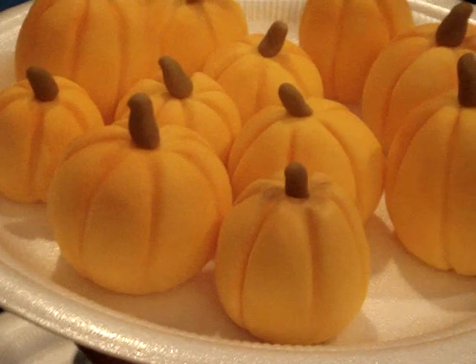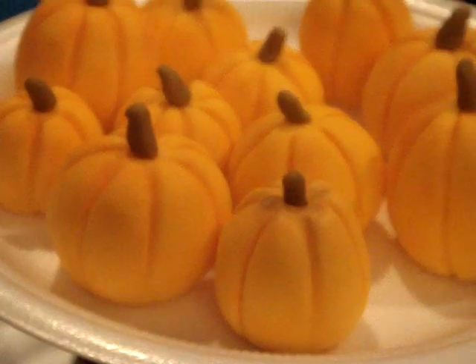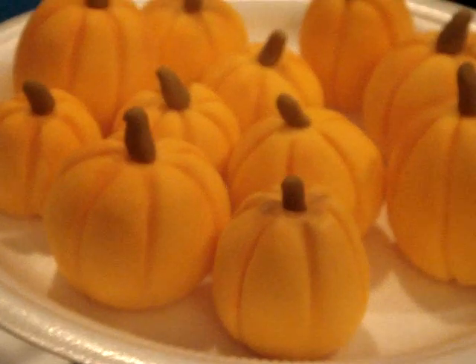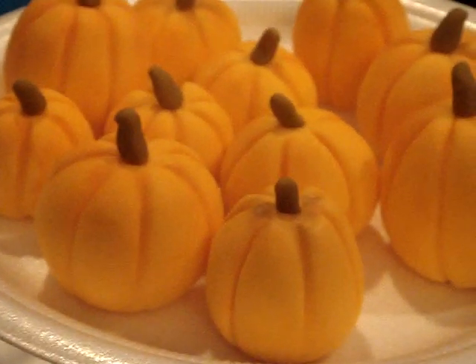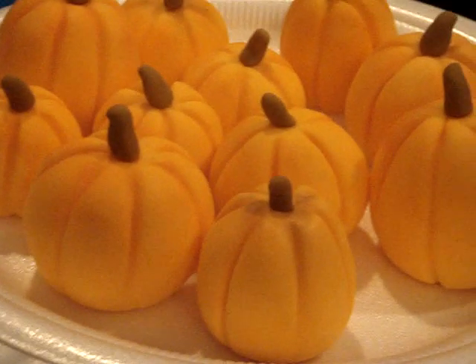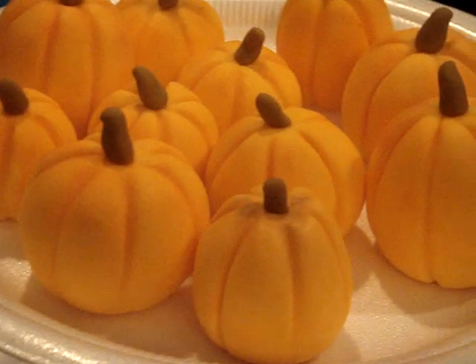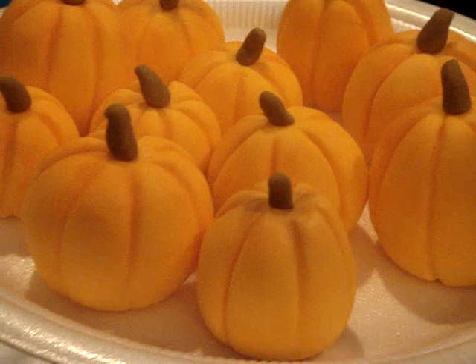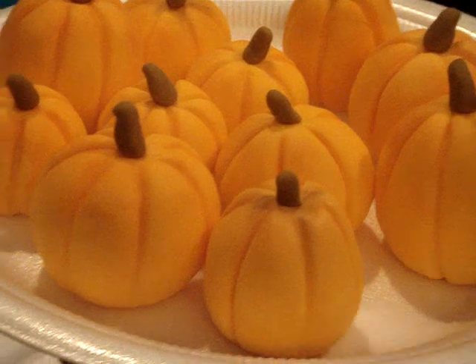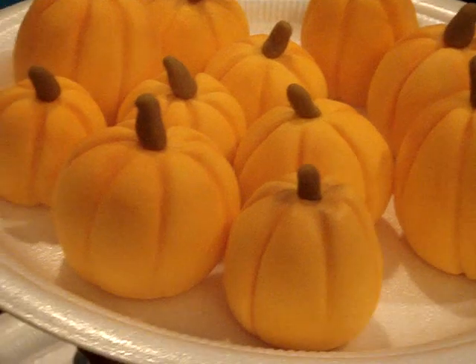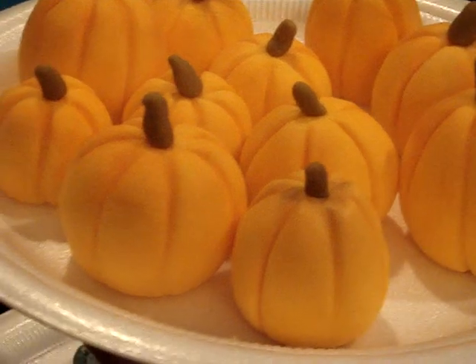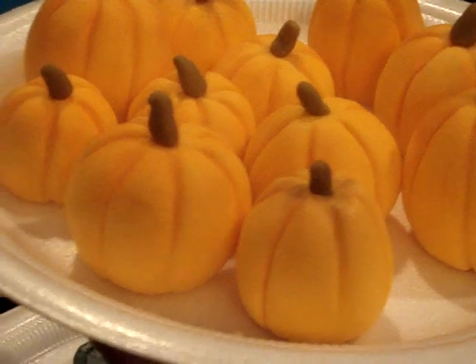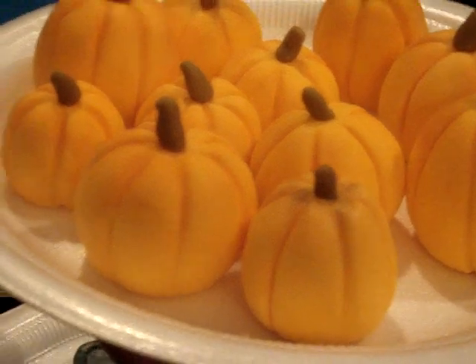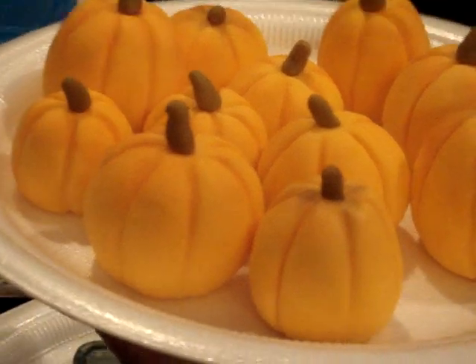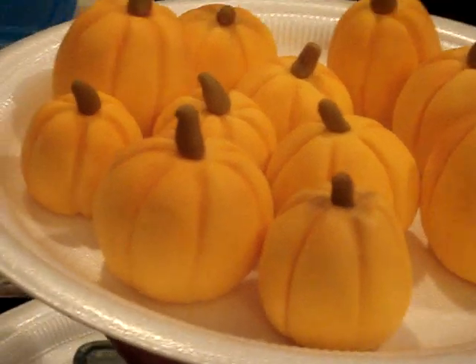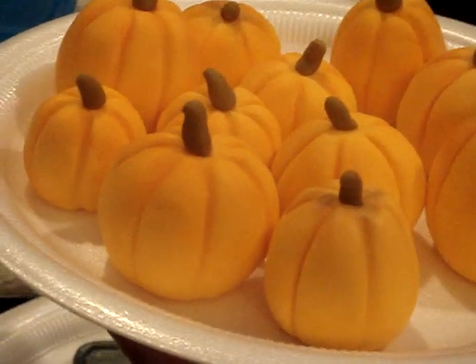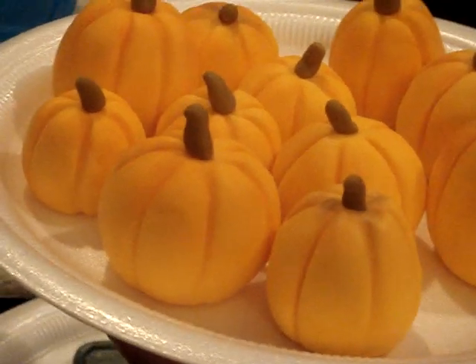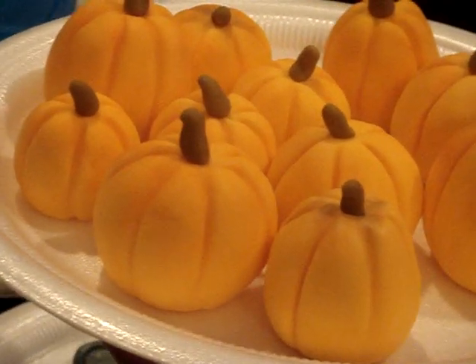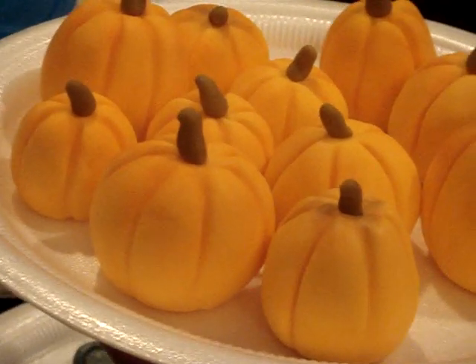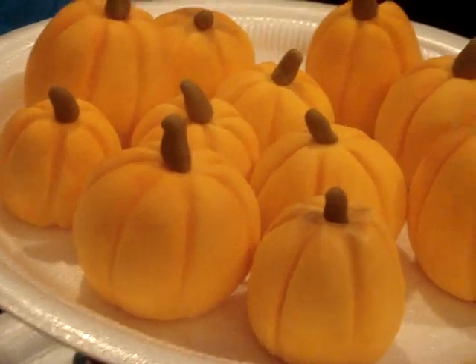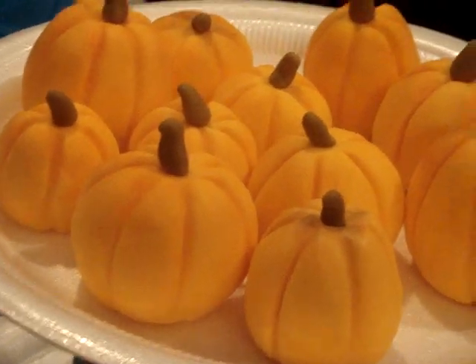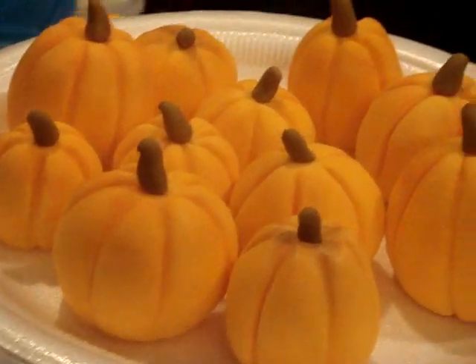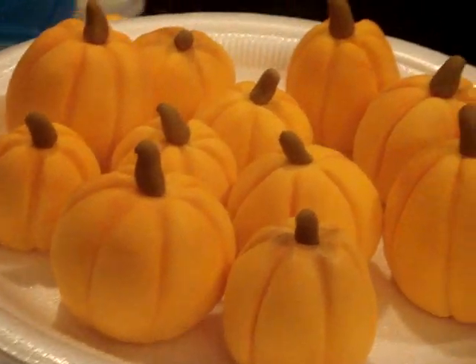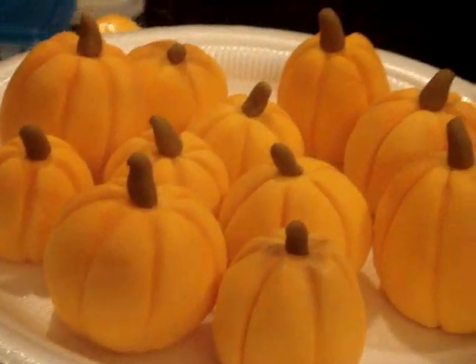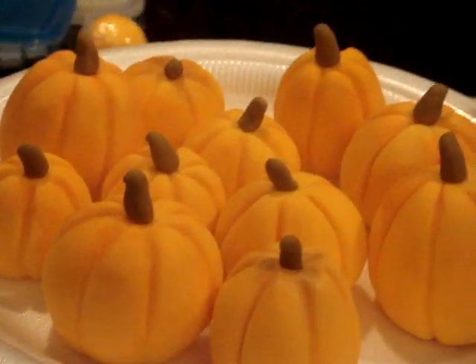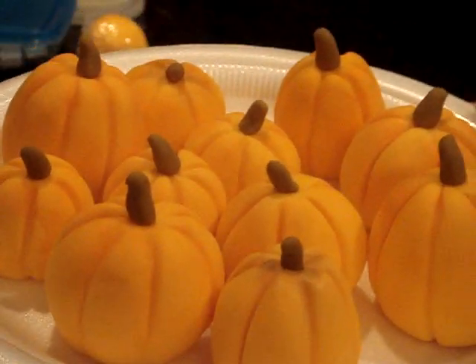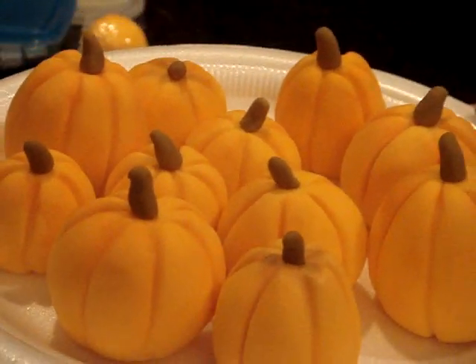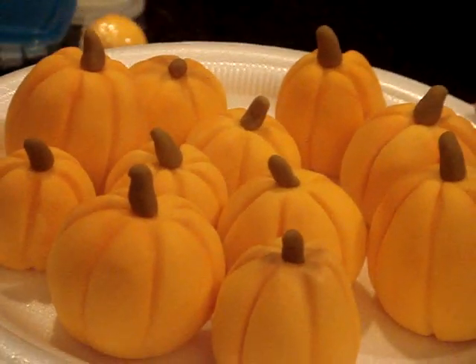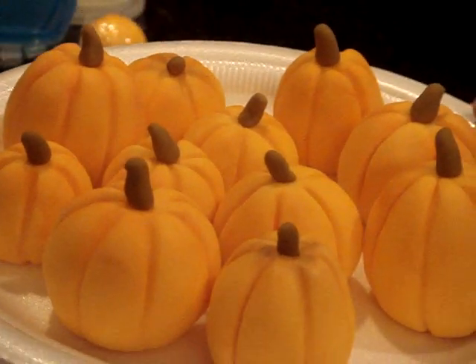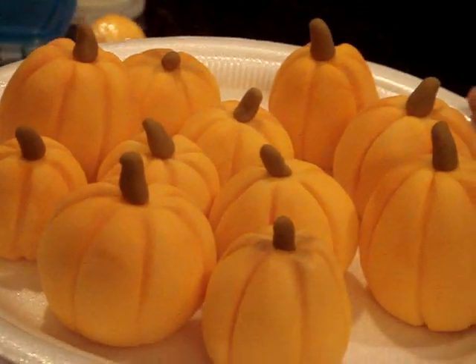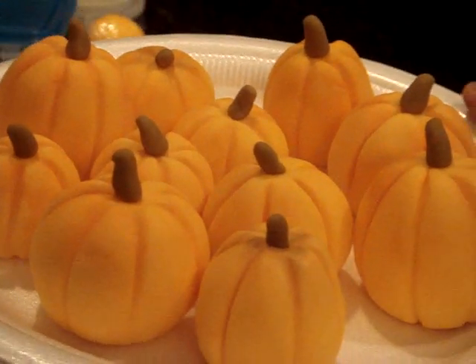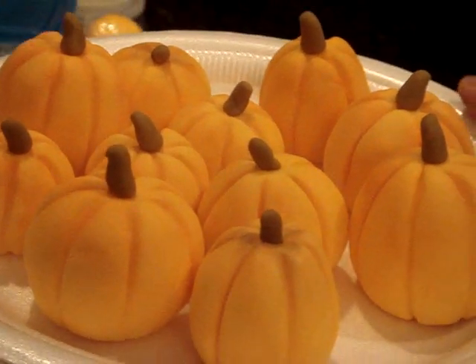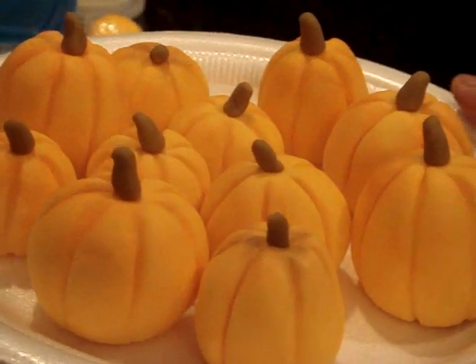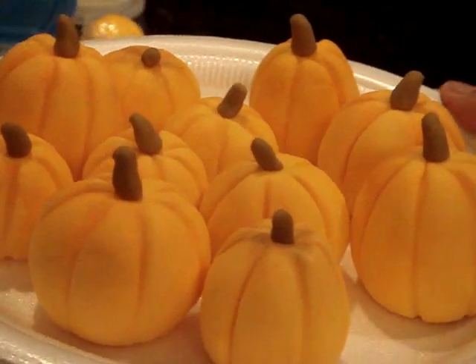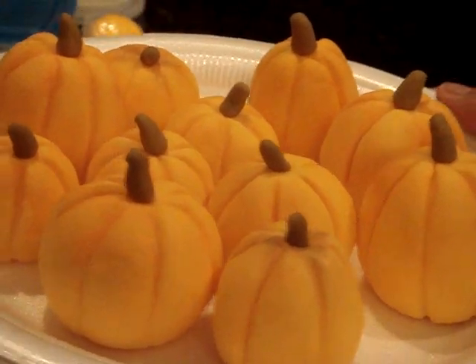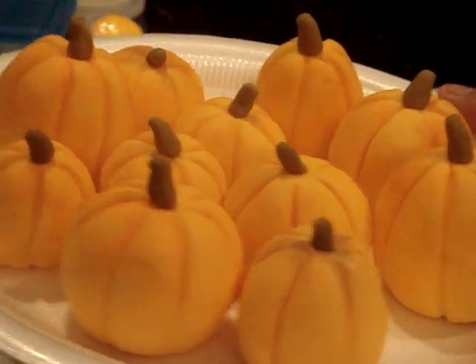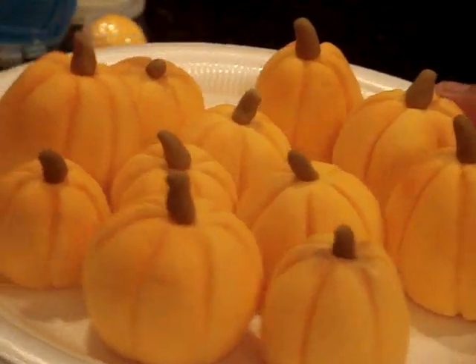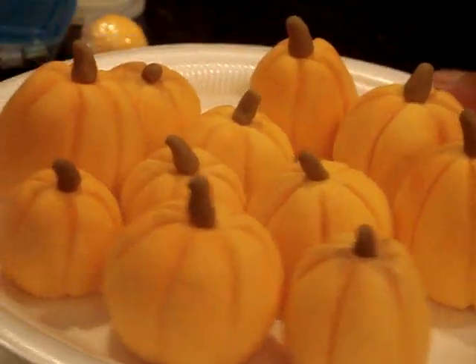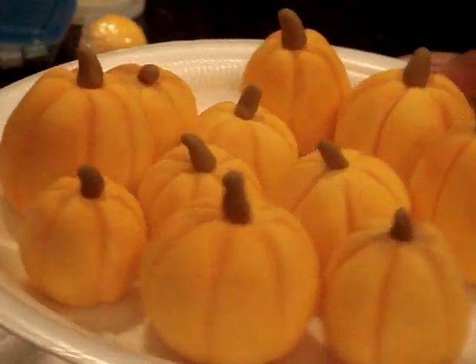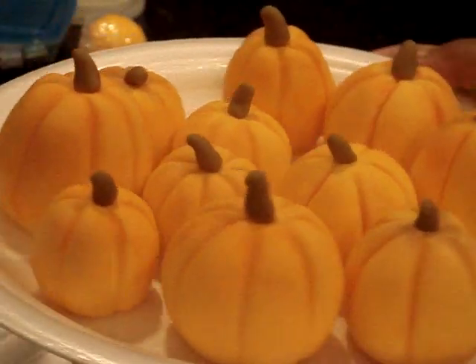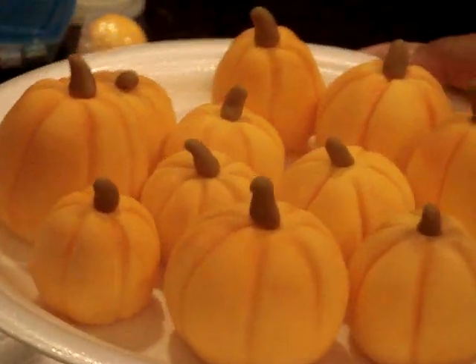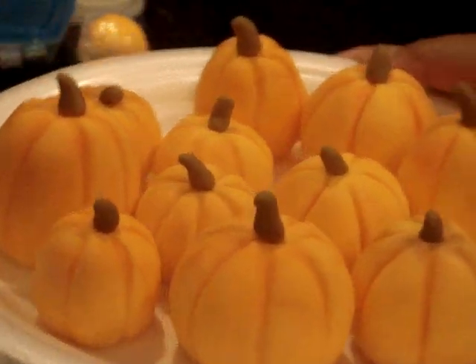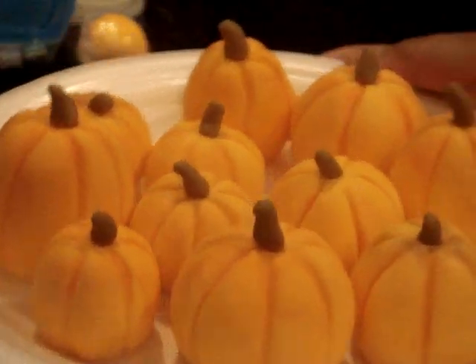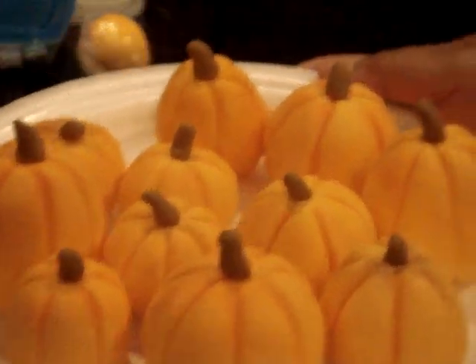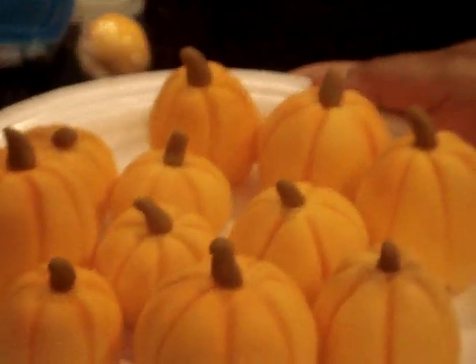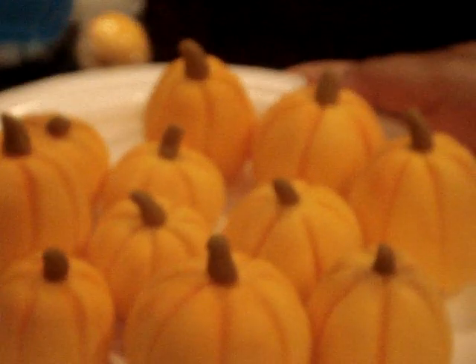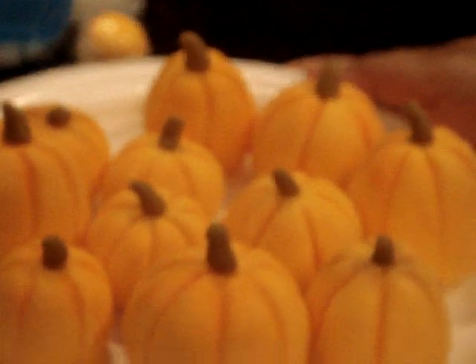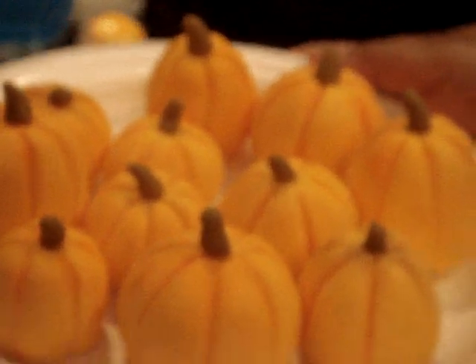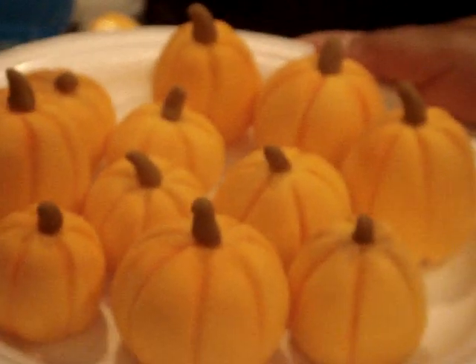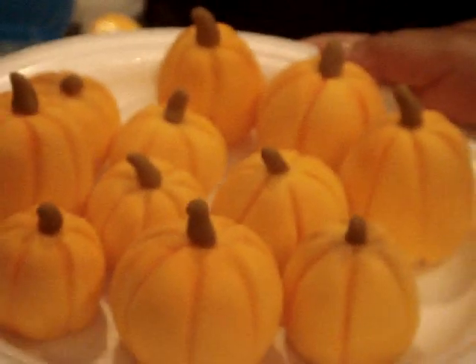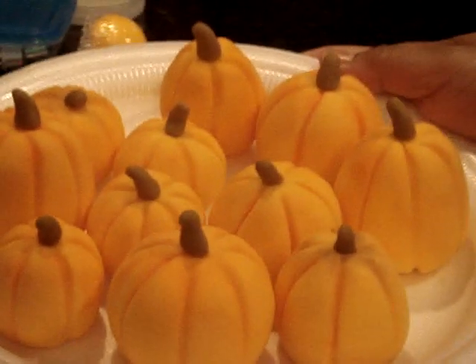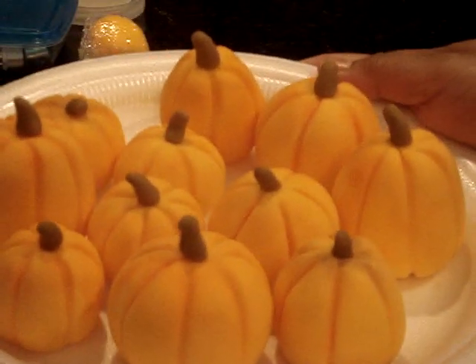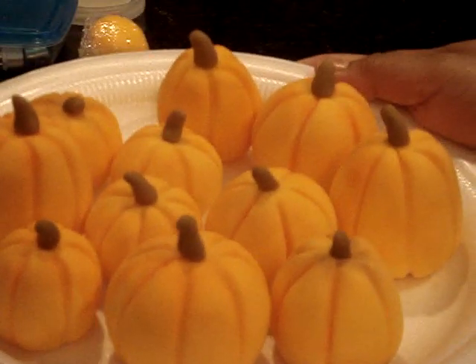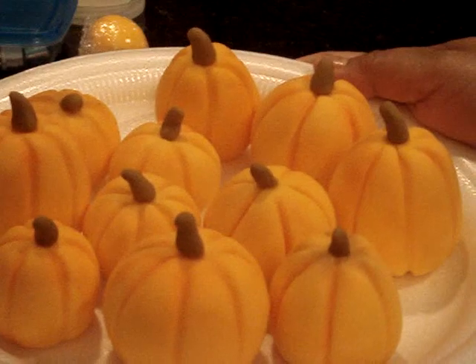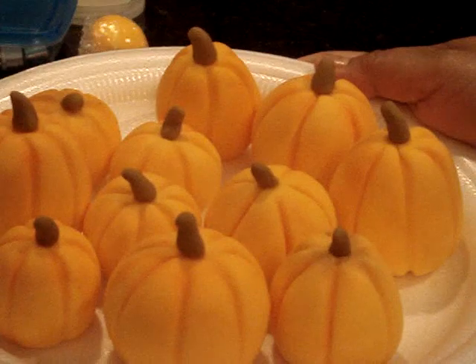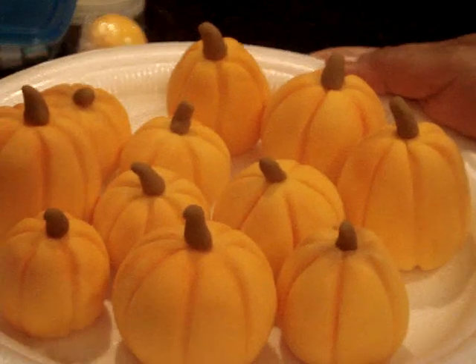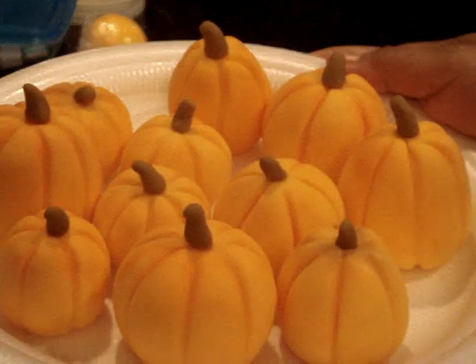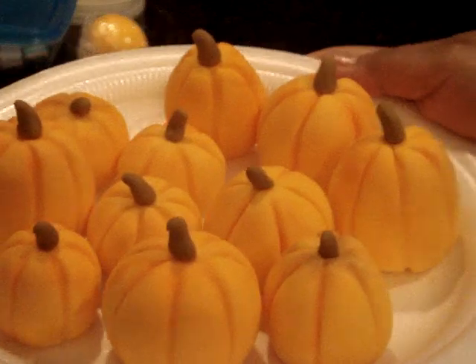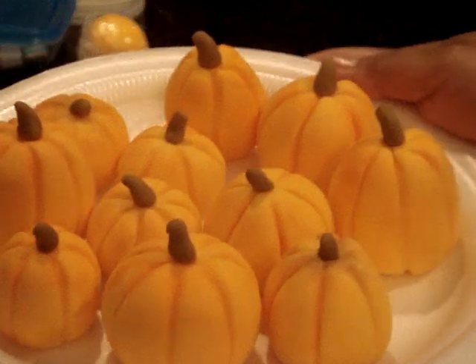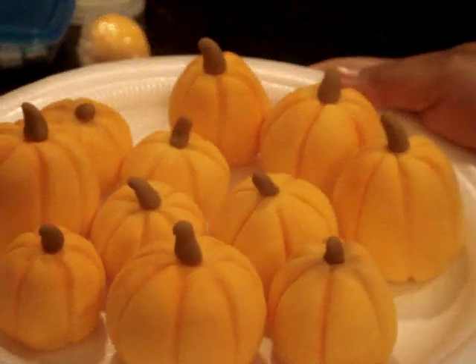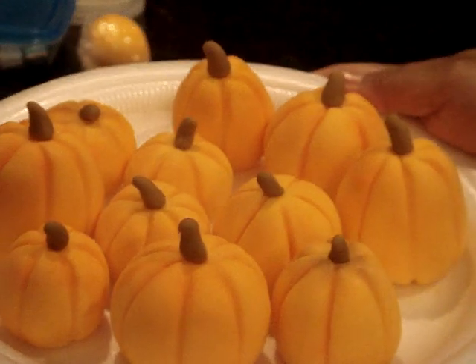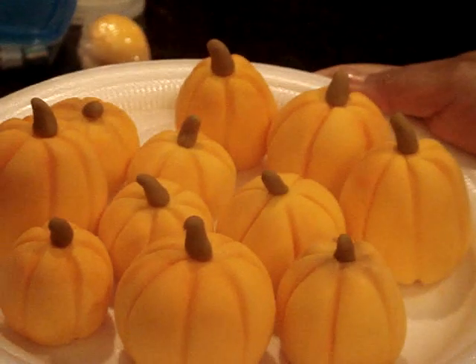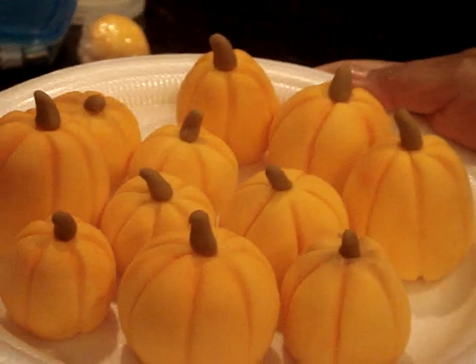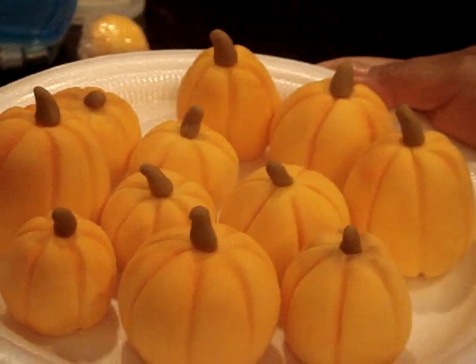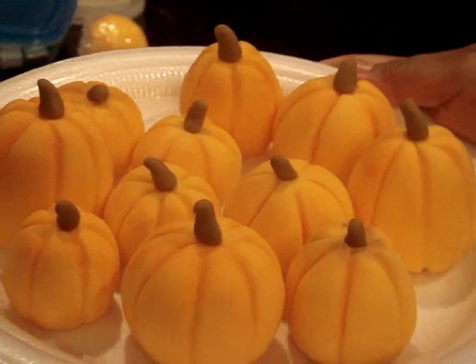Hello everybody, this is Mayan and I wanted to share with you some tutorials for the upcoming Halloween.